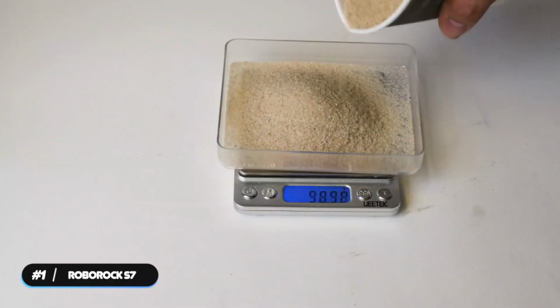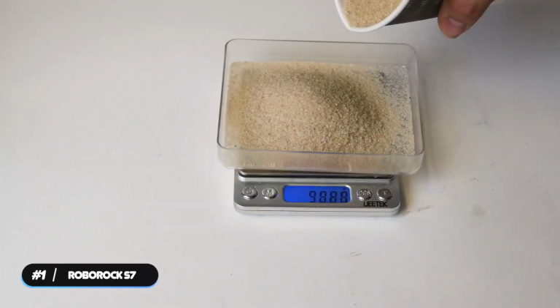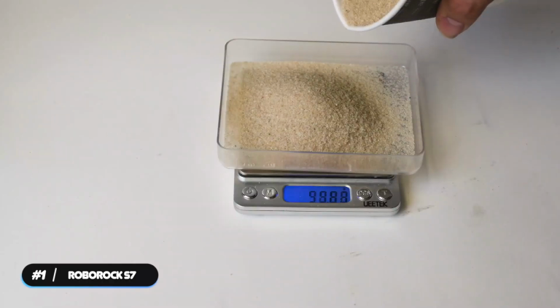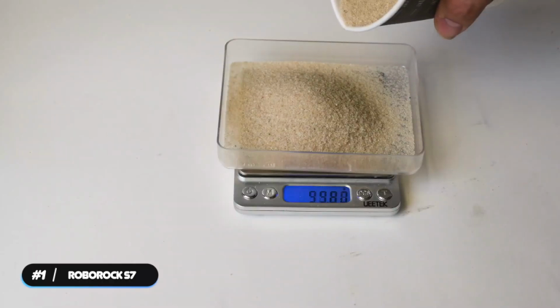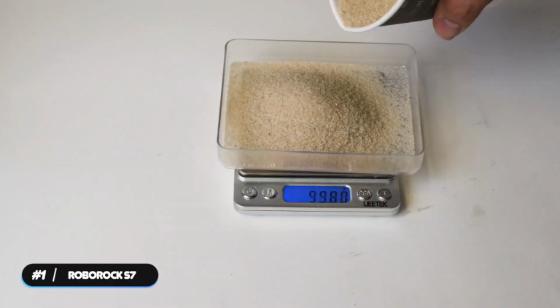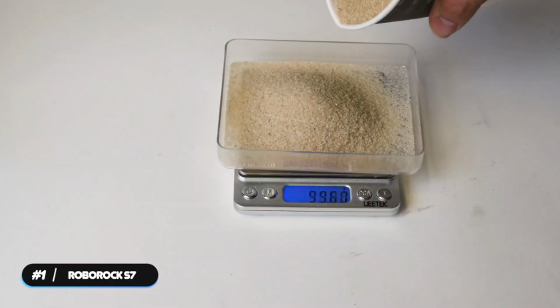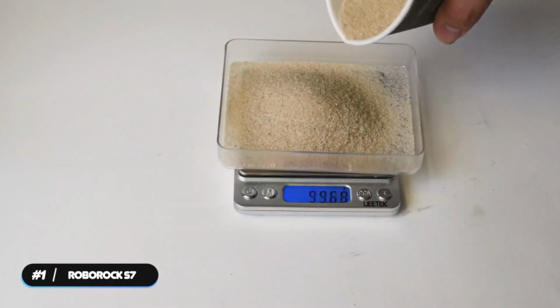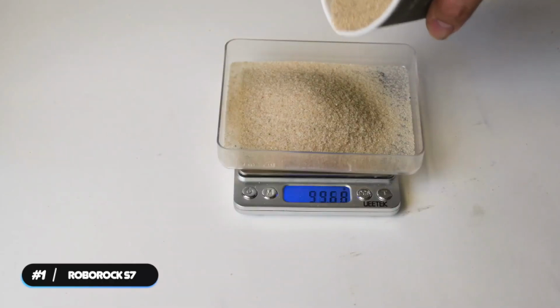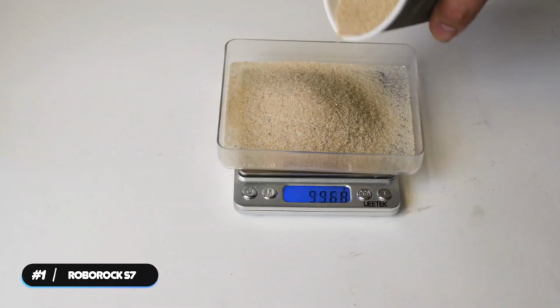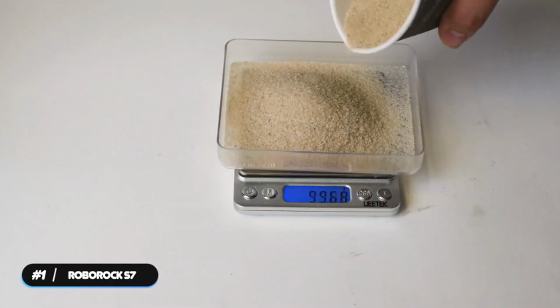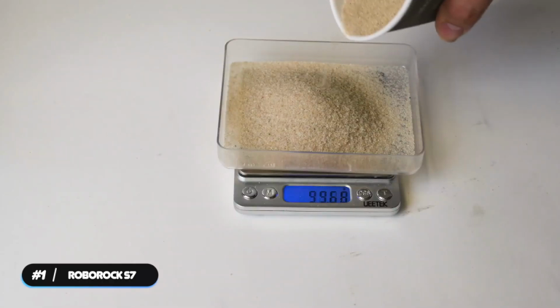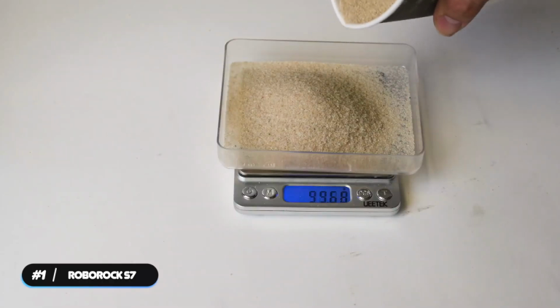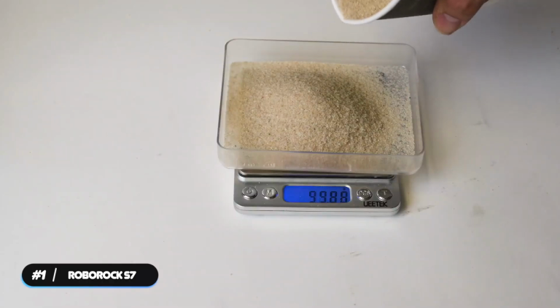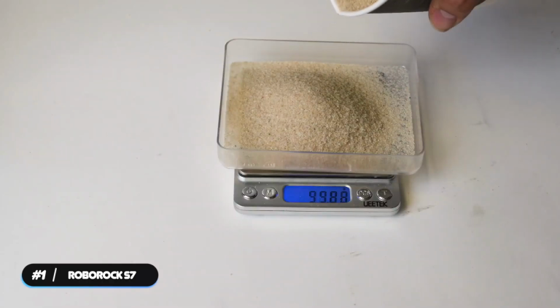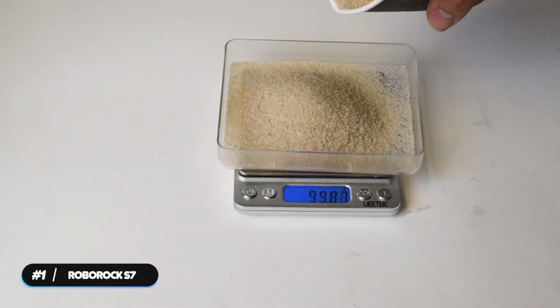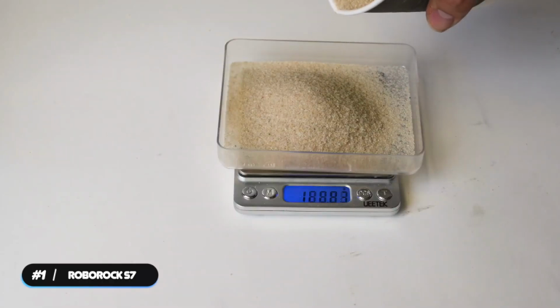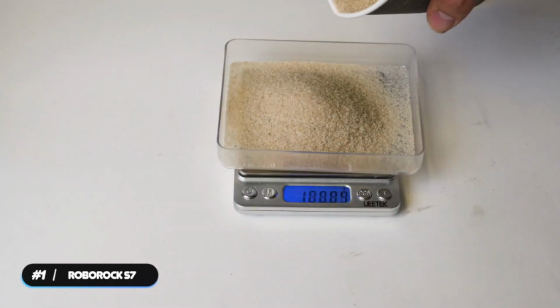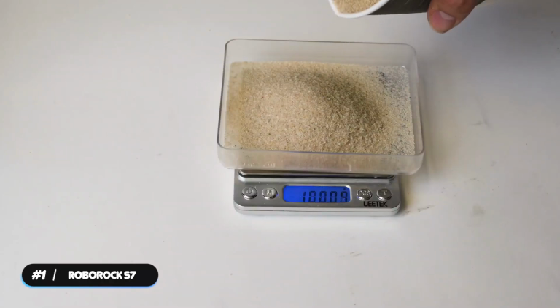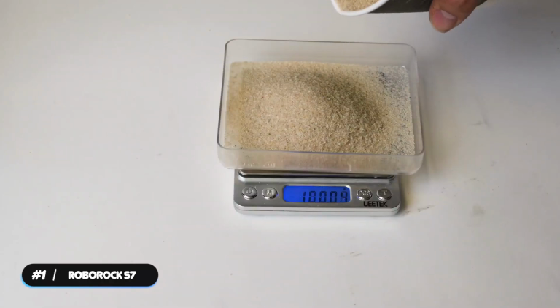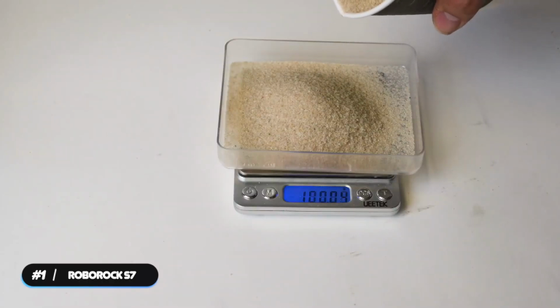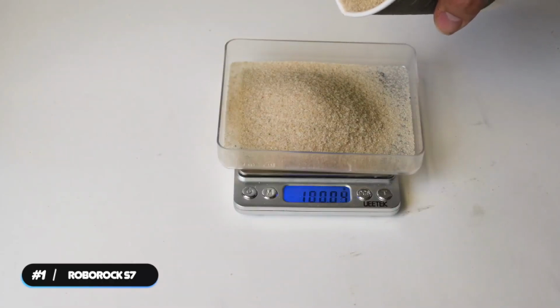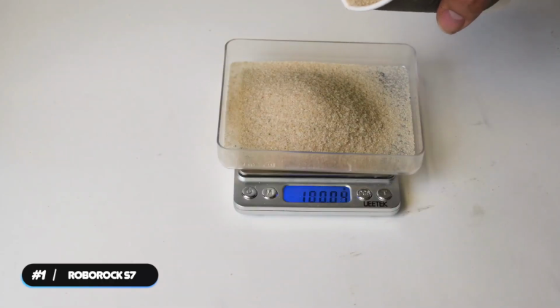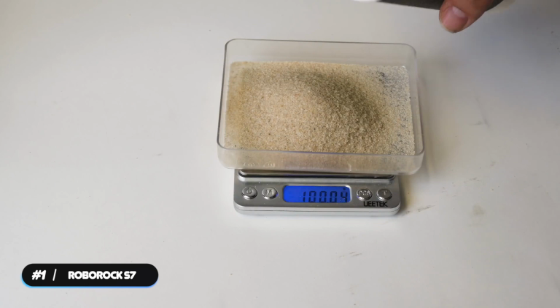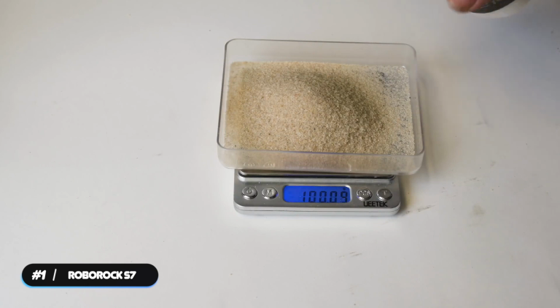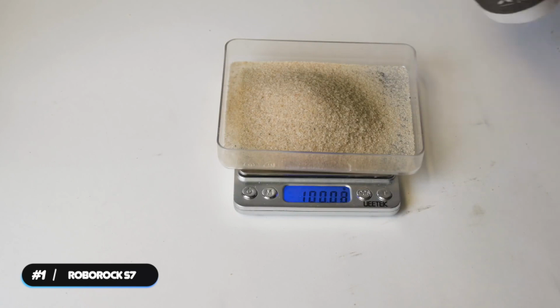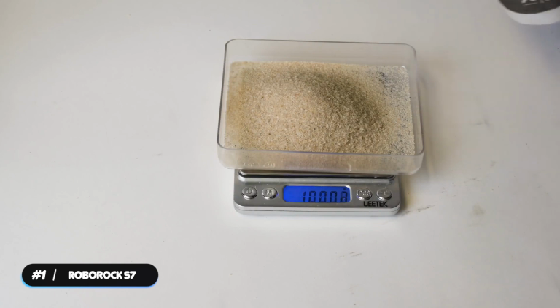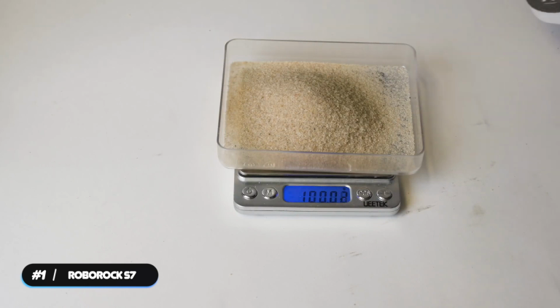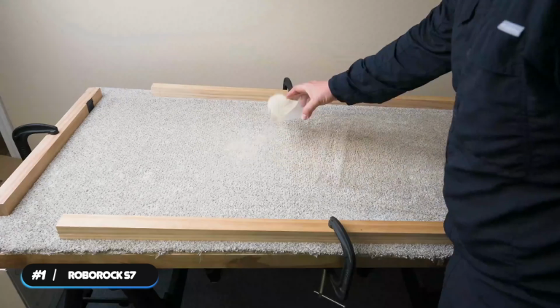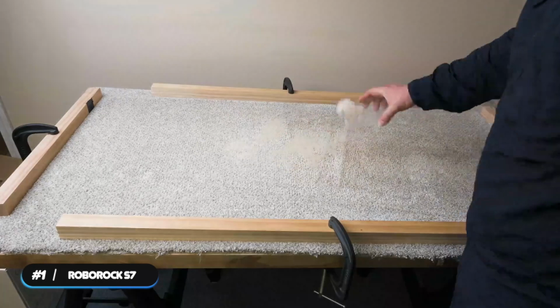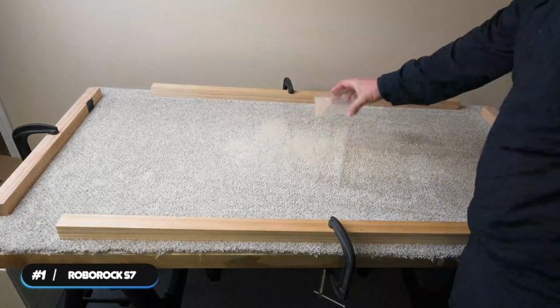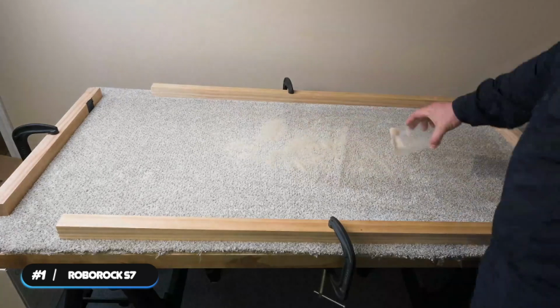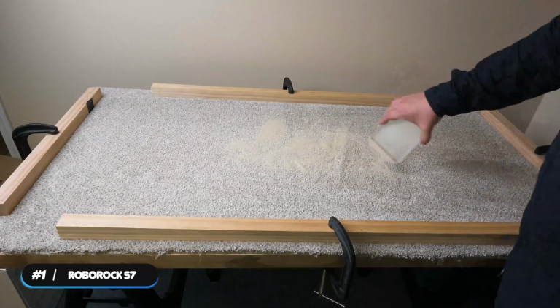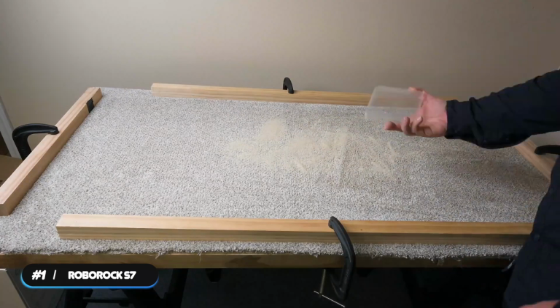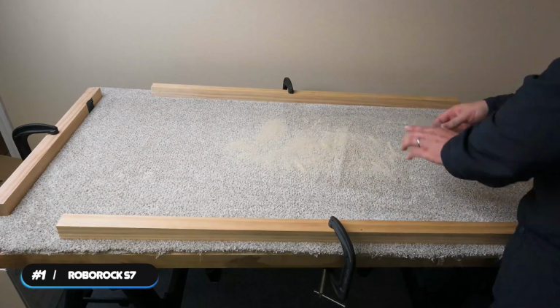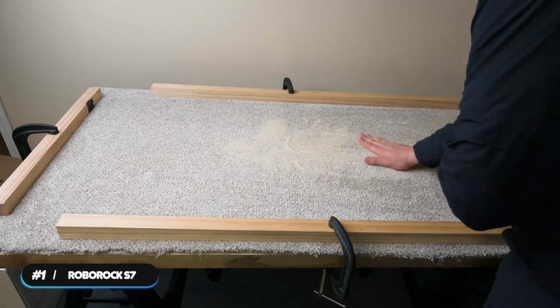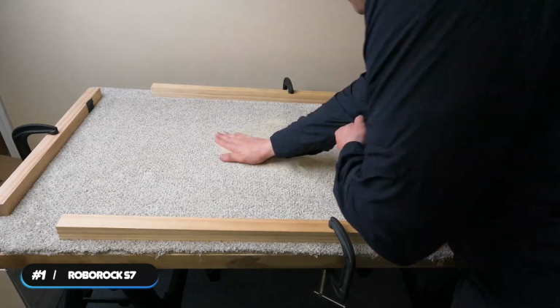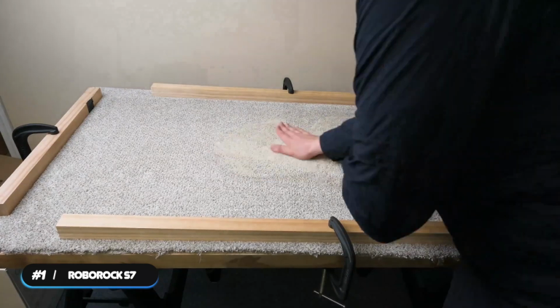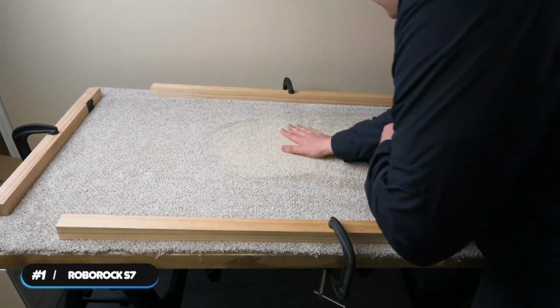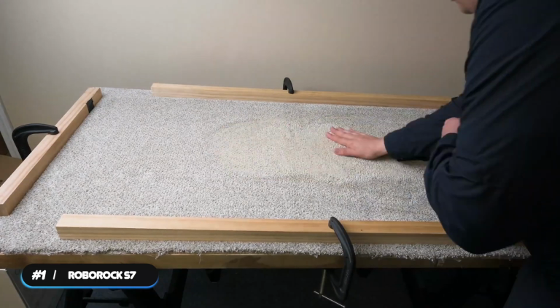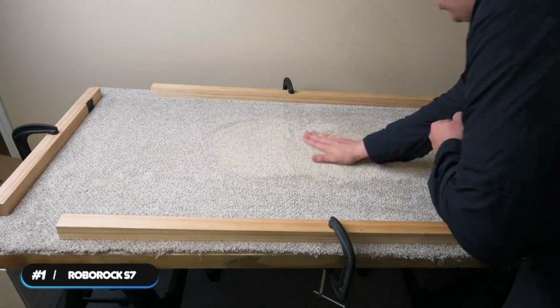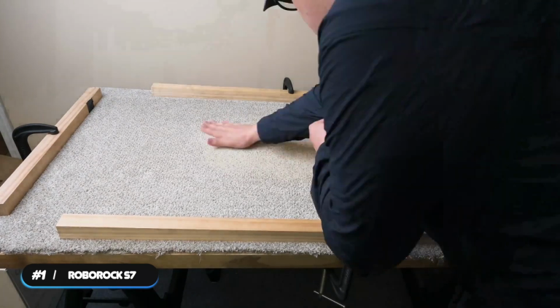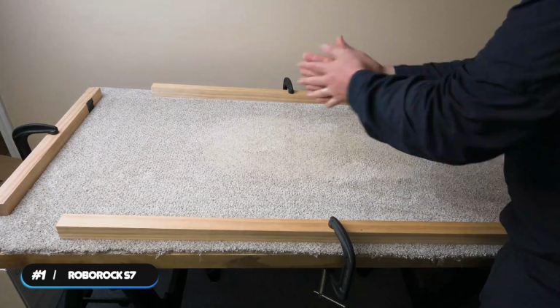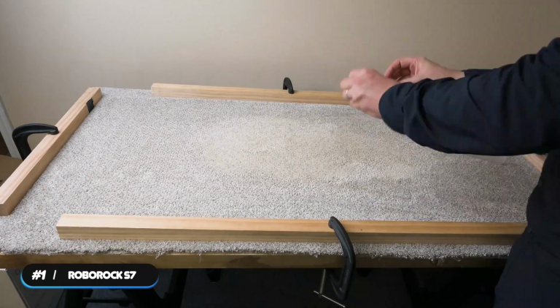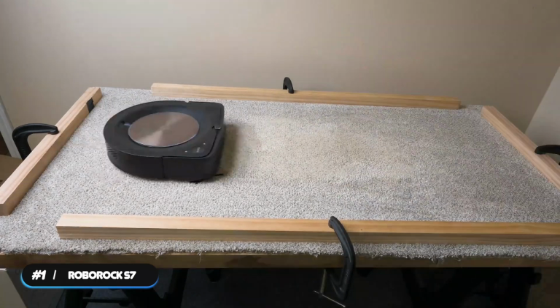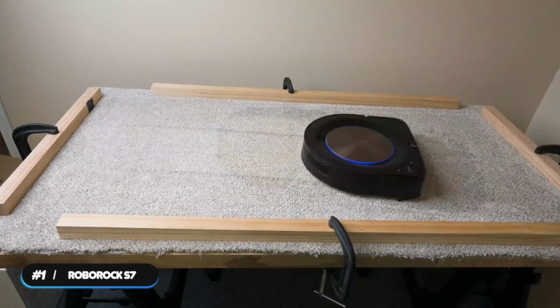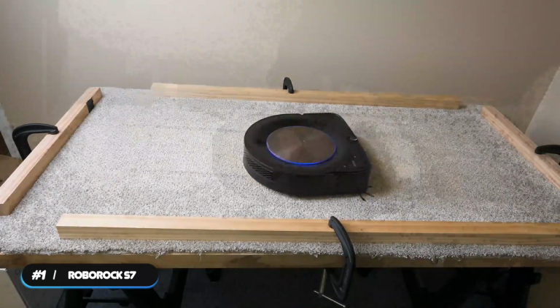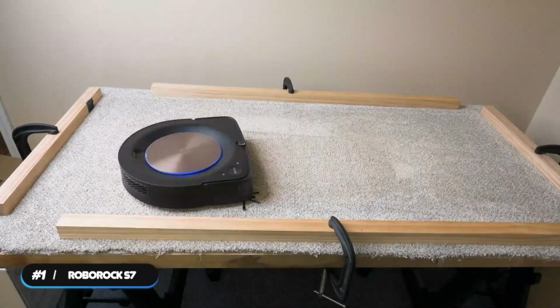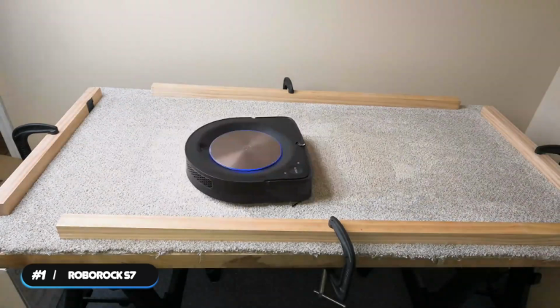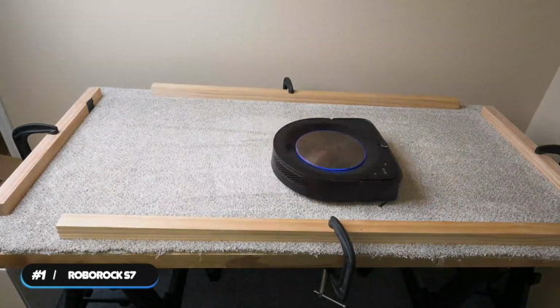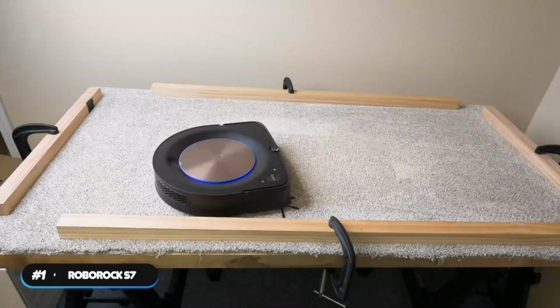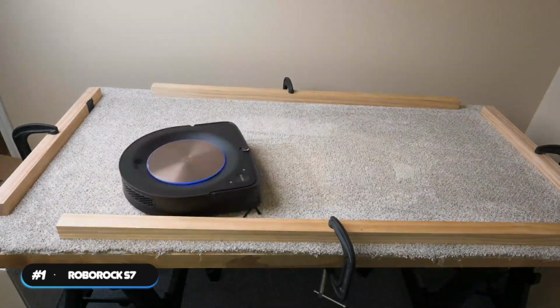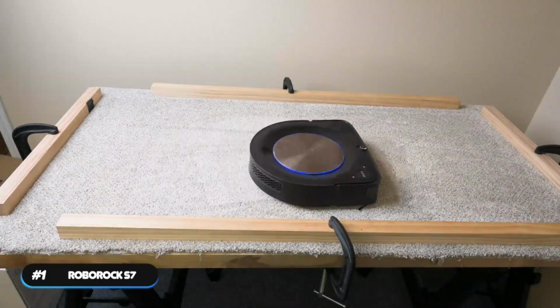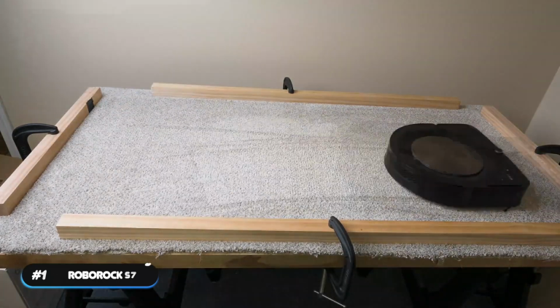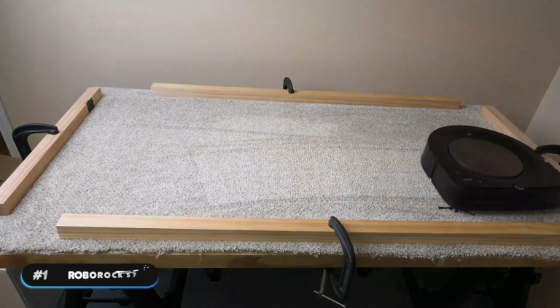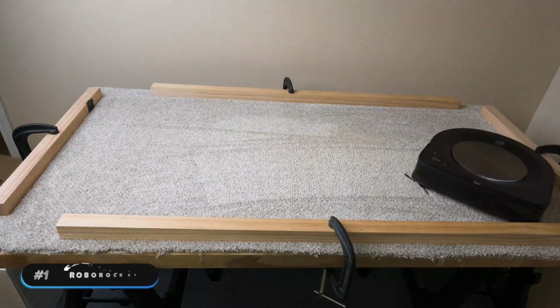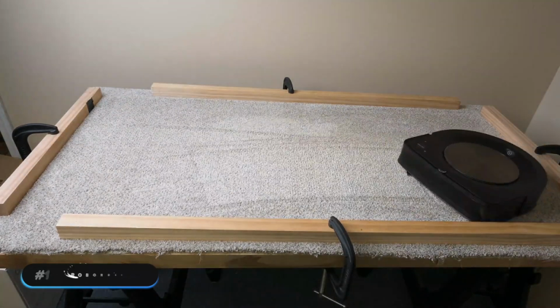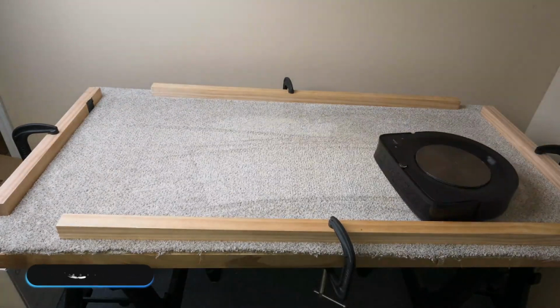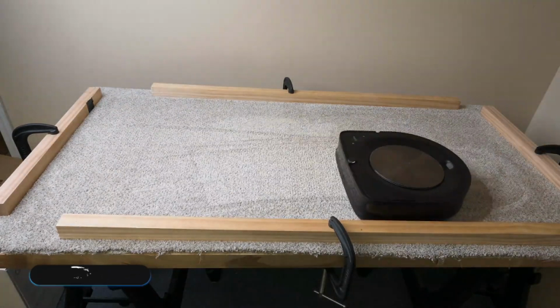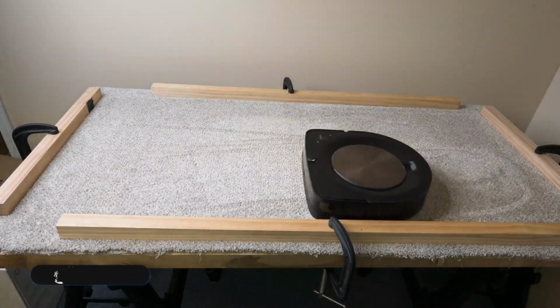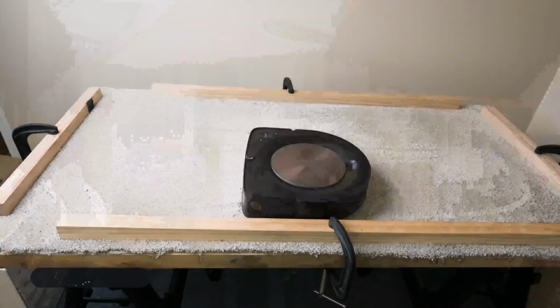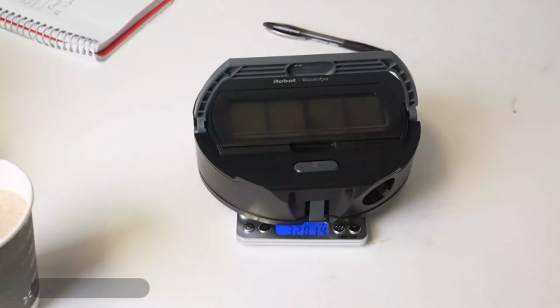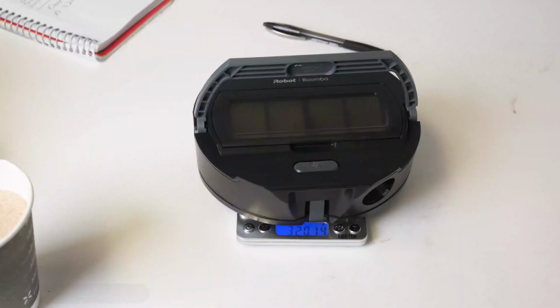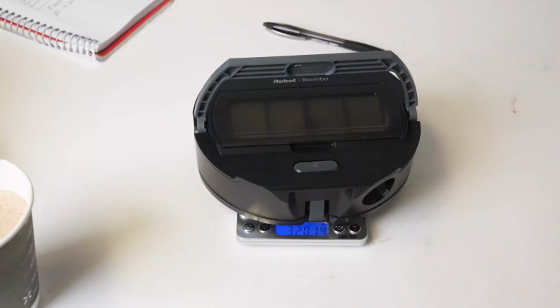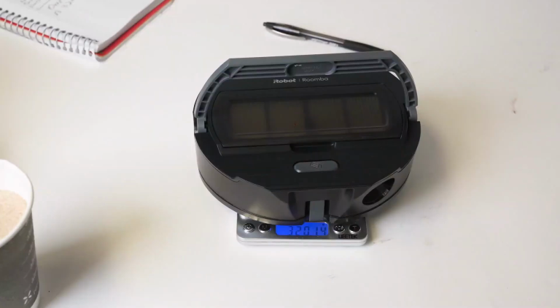If you're looking for the best of the best, the iRobot Roomba S9 Plus holds the title. That's it for our list!